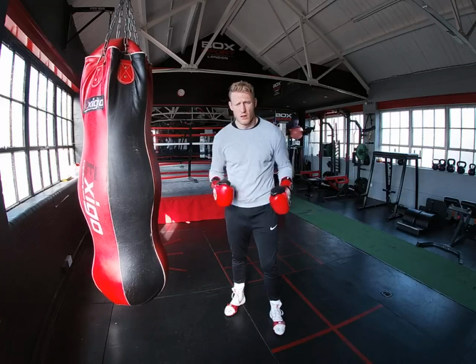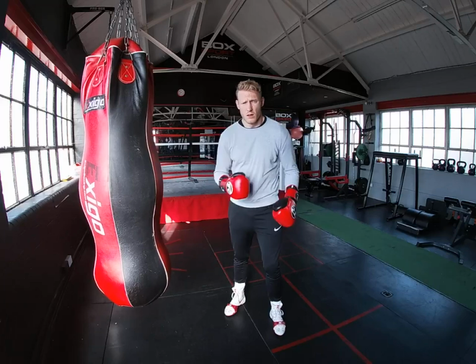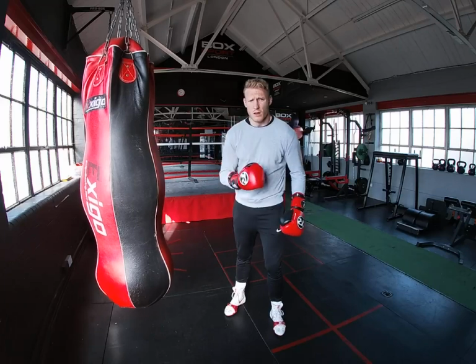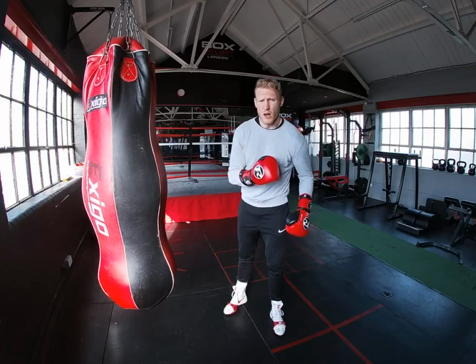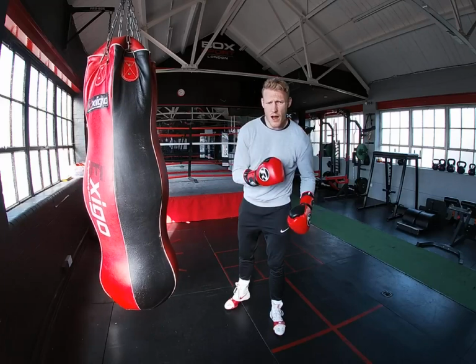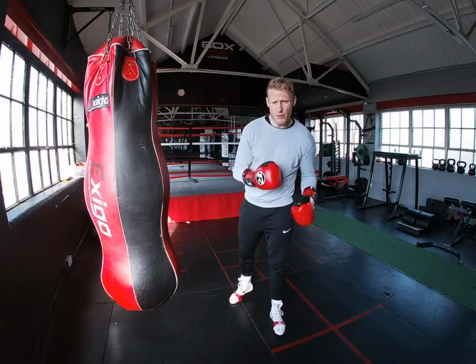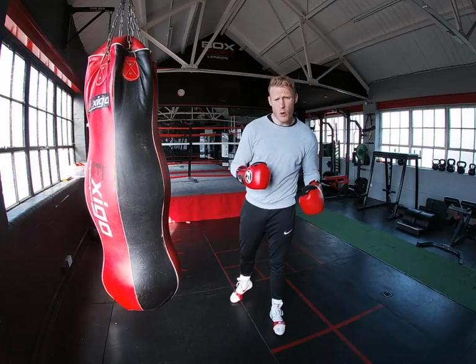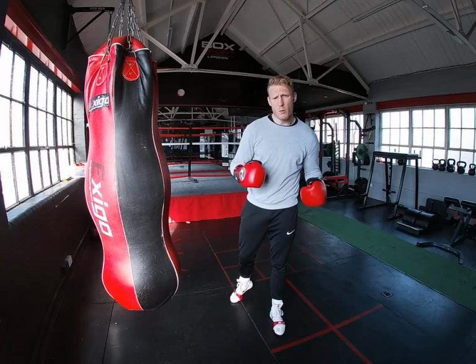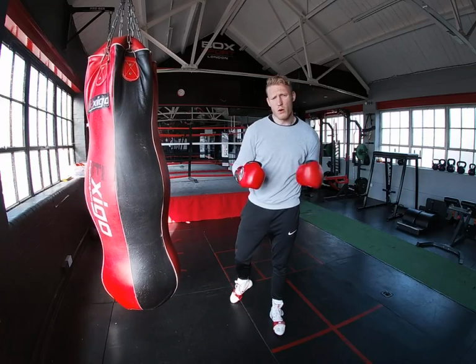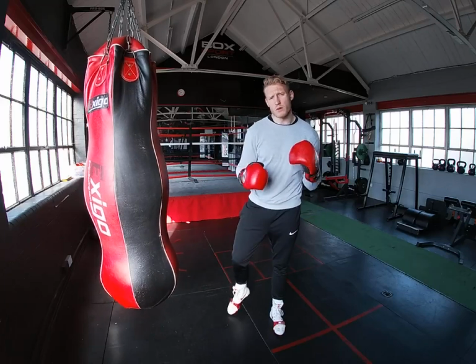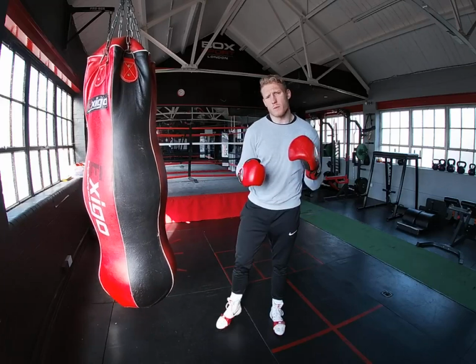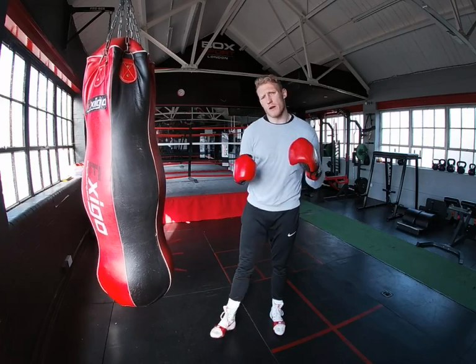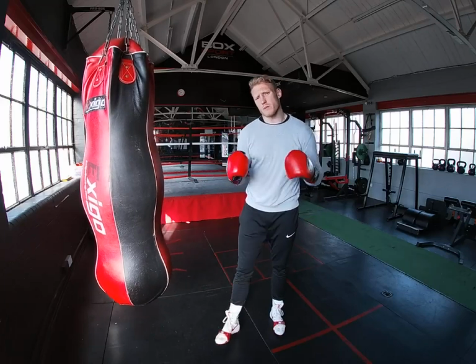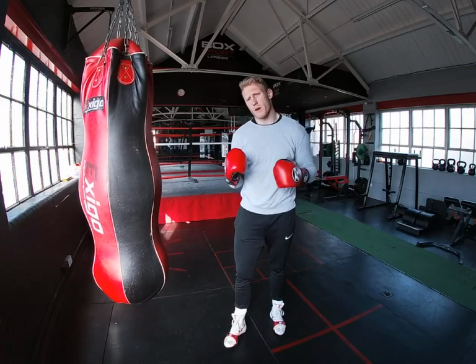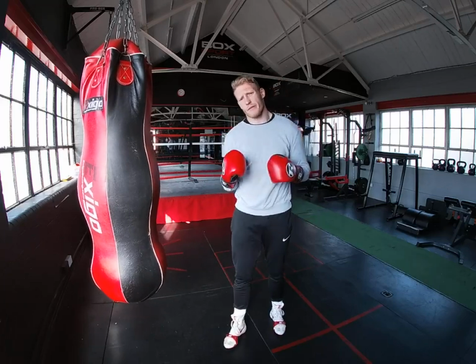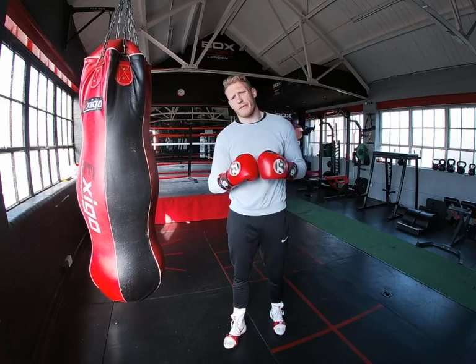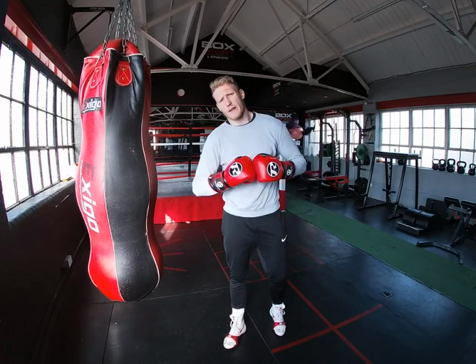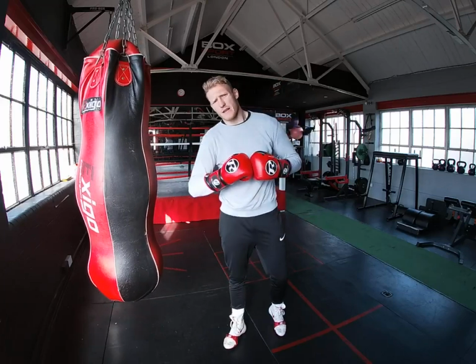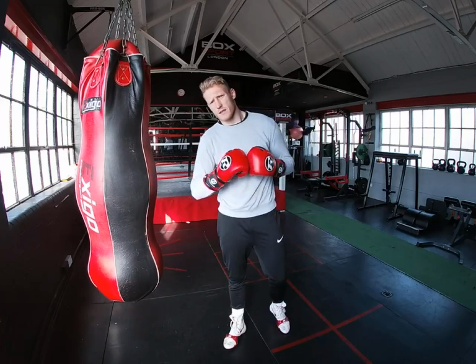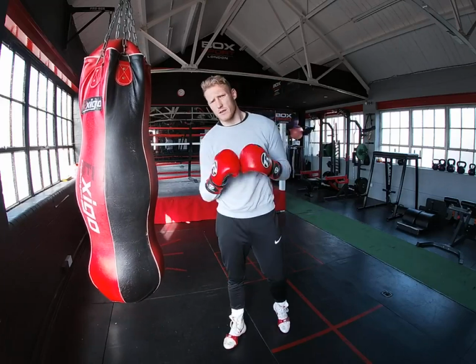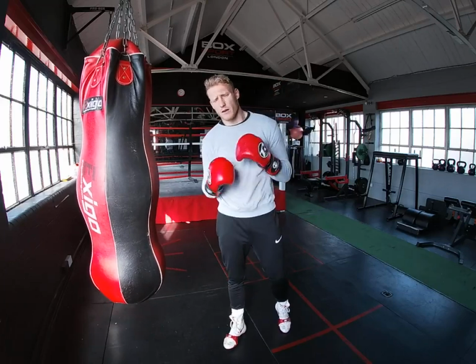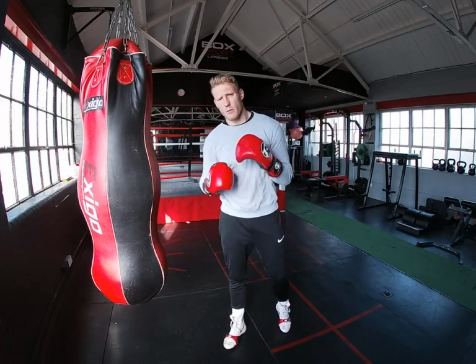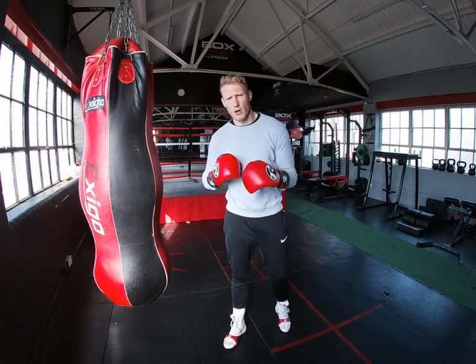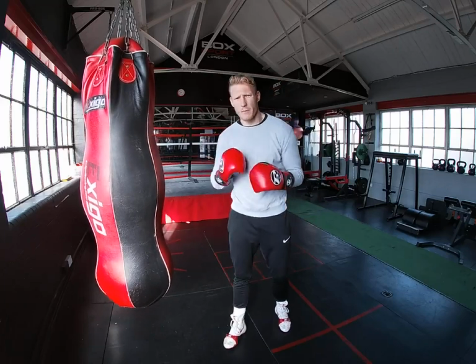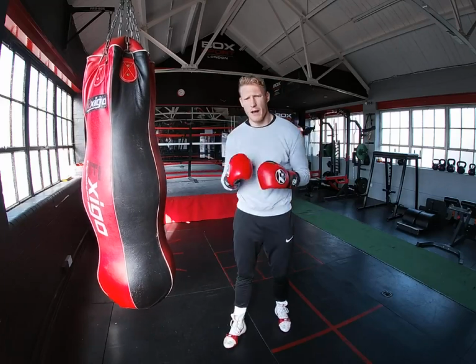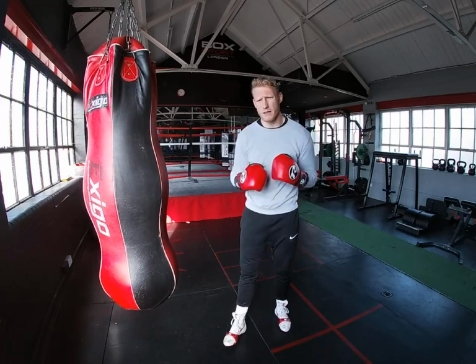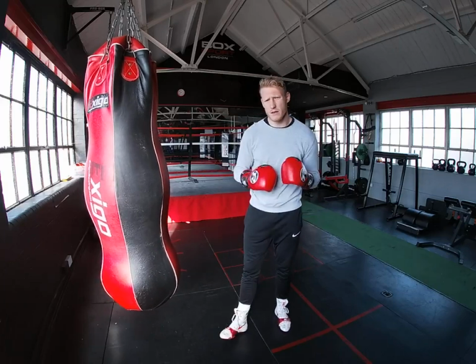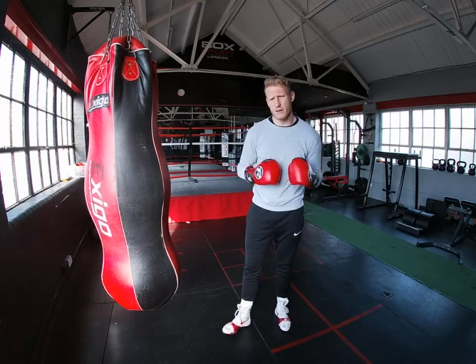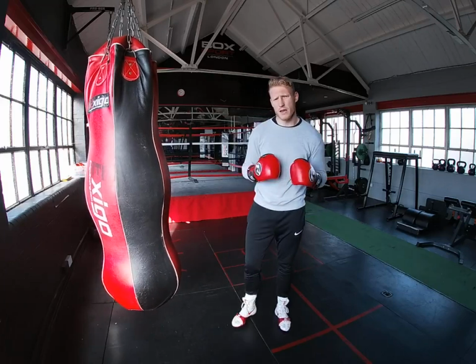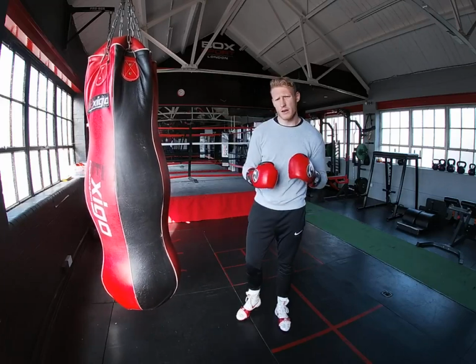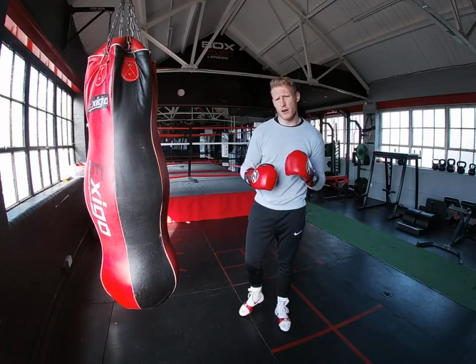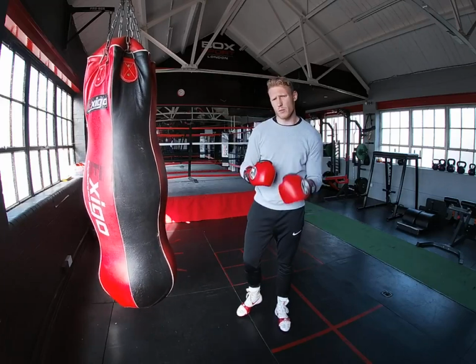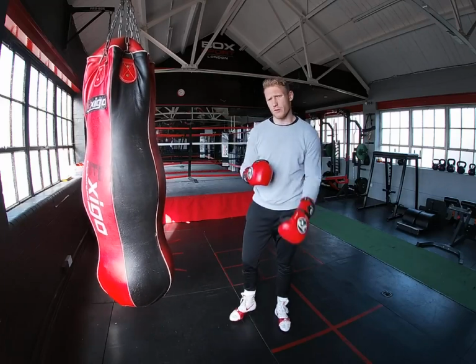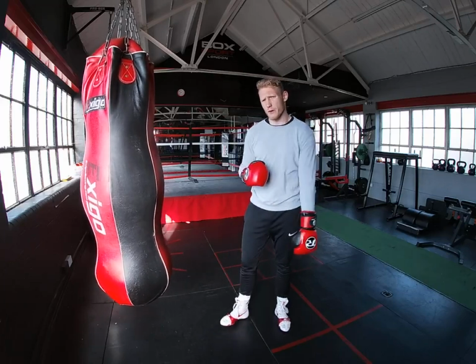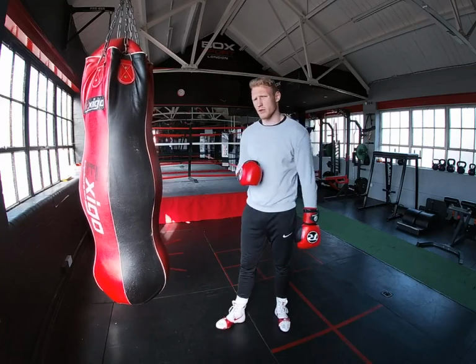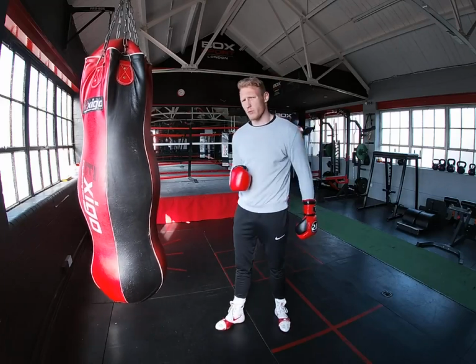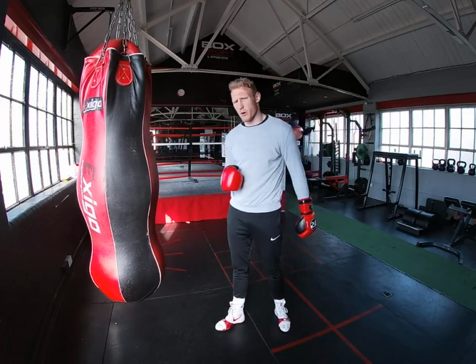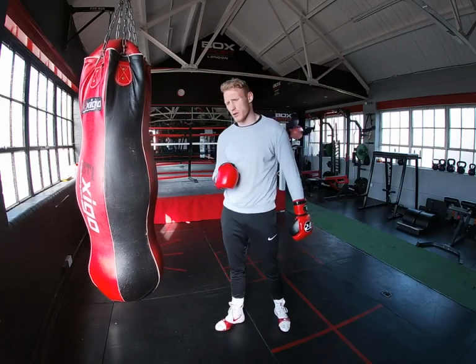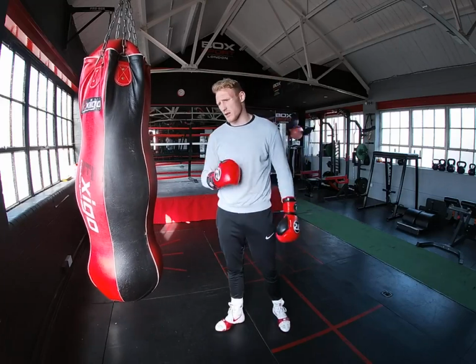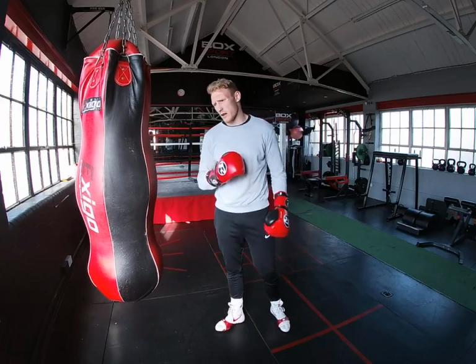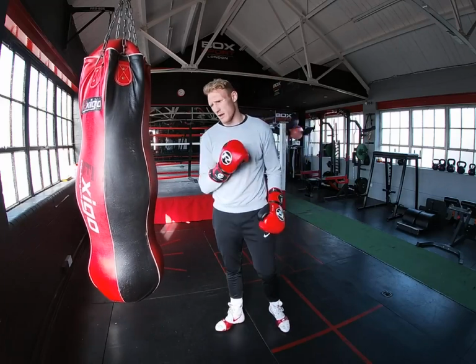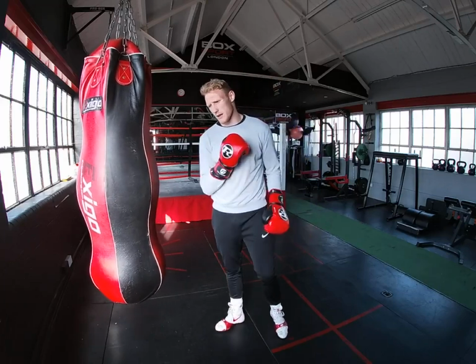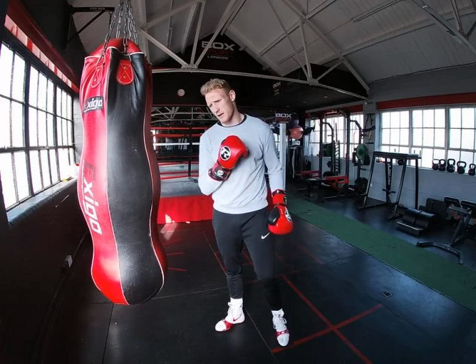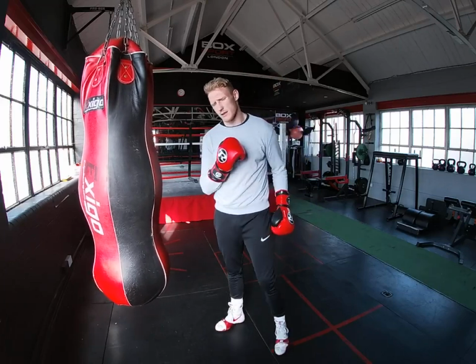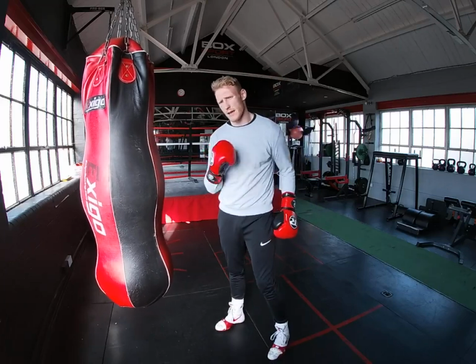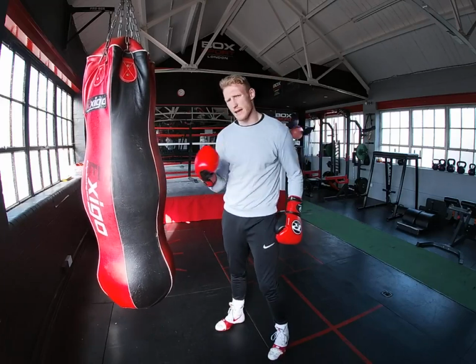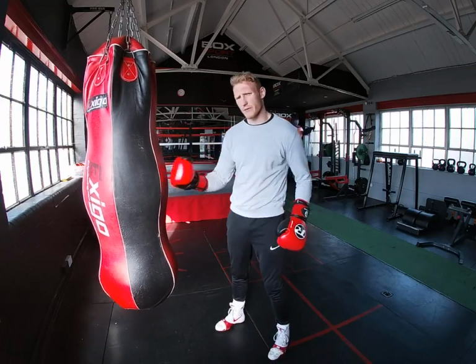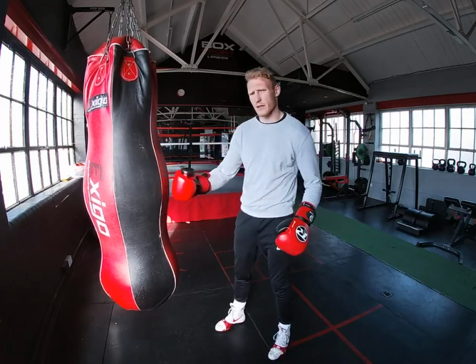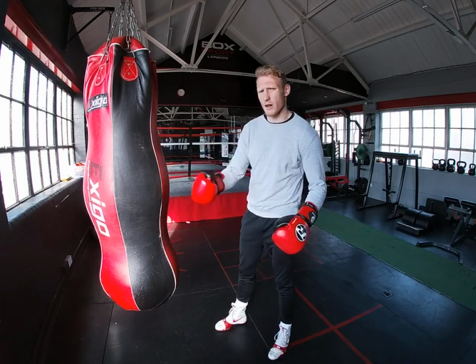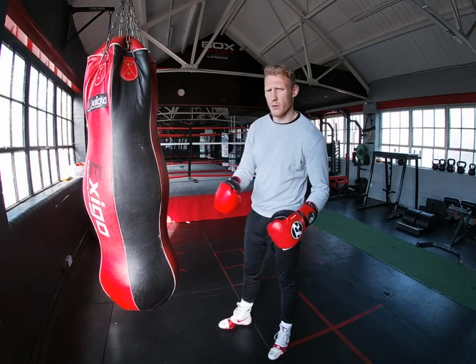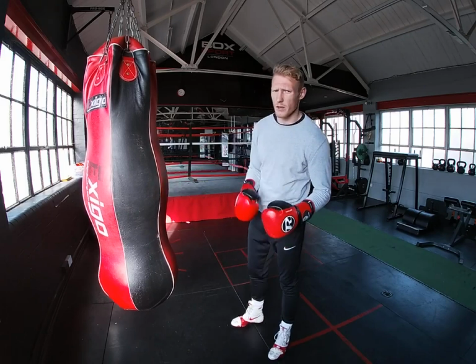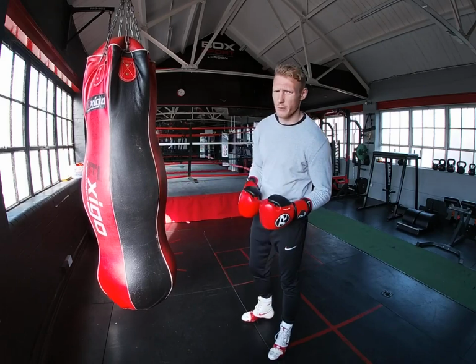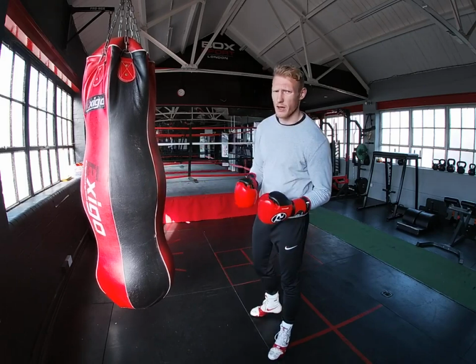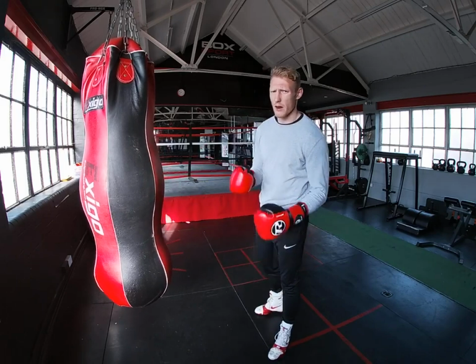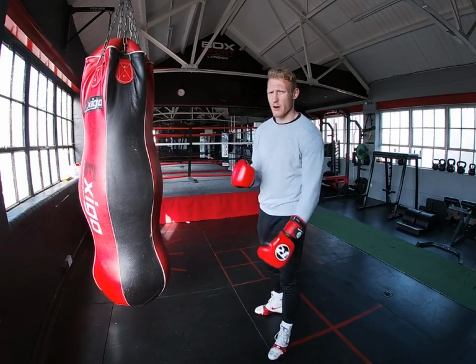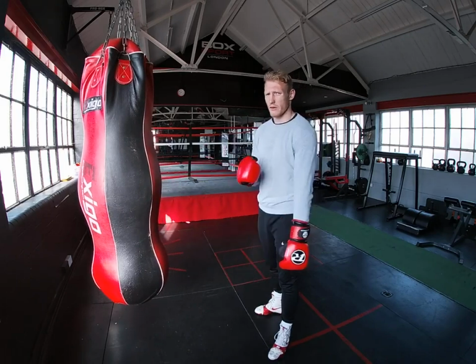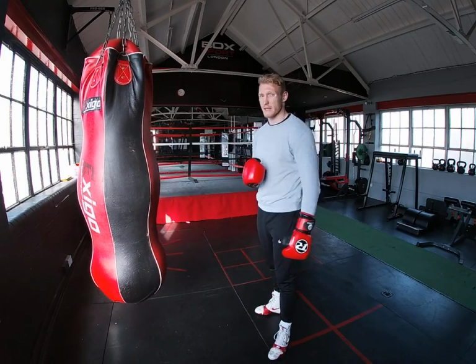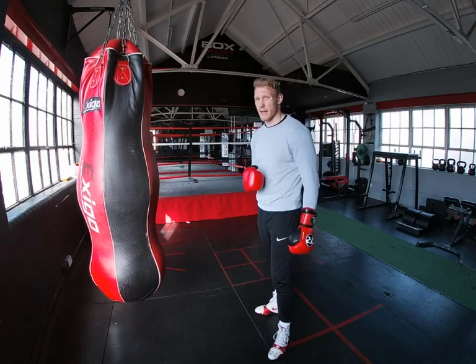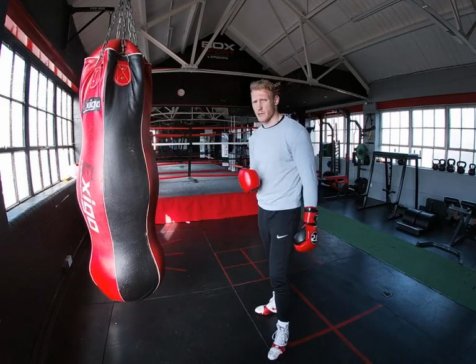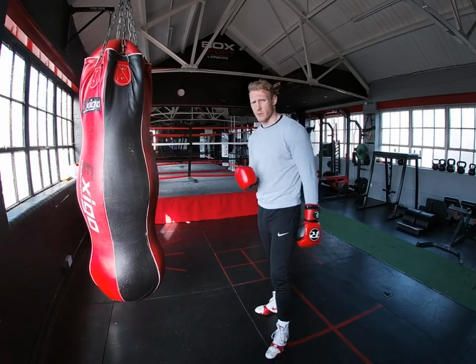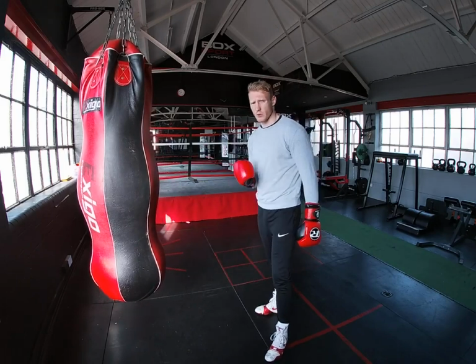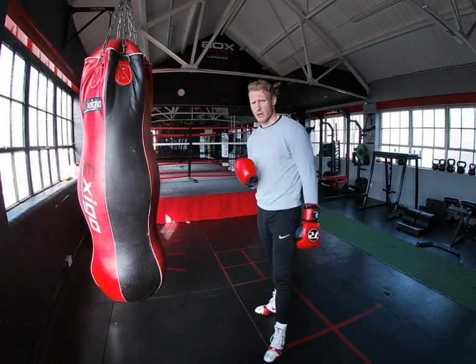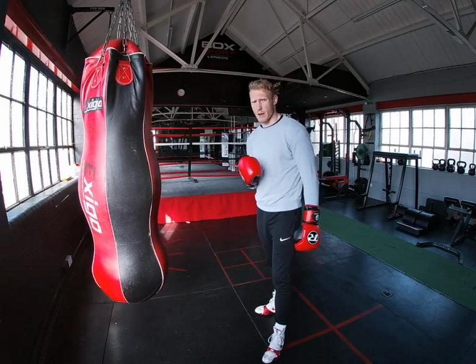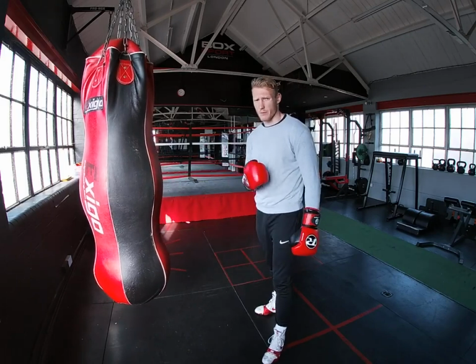Hi everyone, welcome to Punch Perfect Fitness. I'm Odie Patterson, 10 and 0 professional boxer. Today's video we're going to be going over a textbook jab.